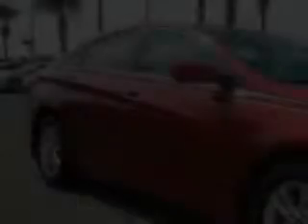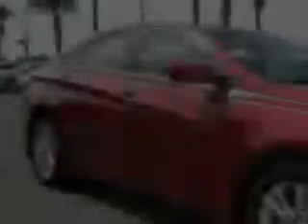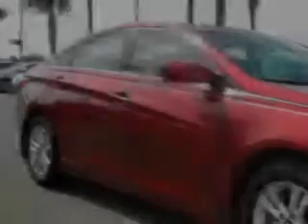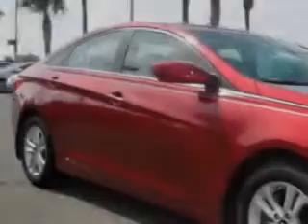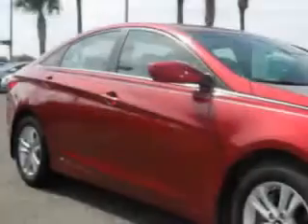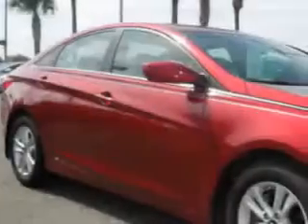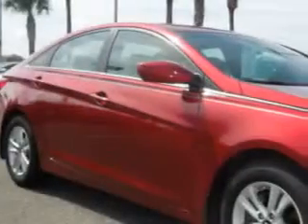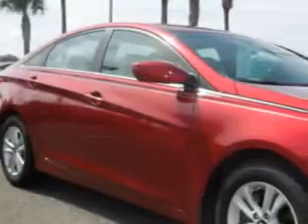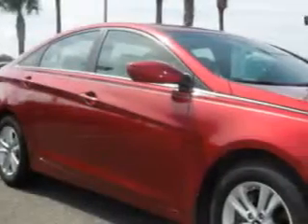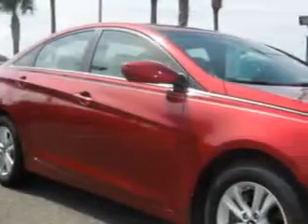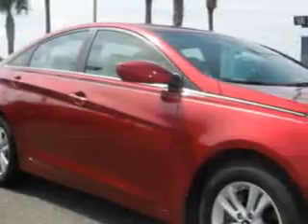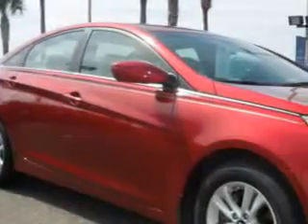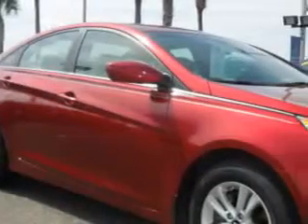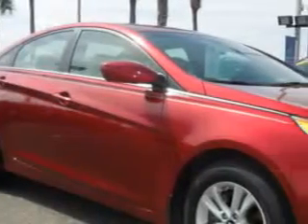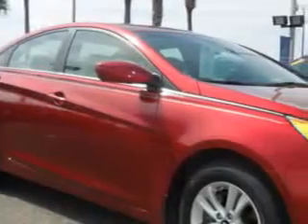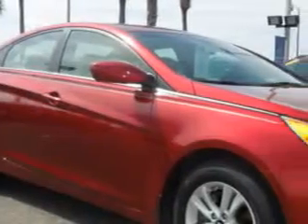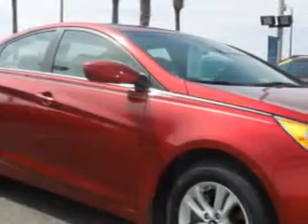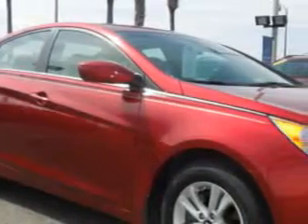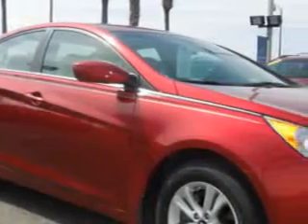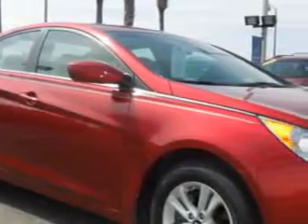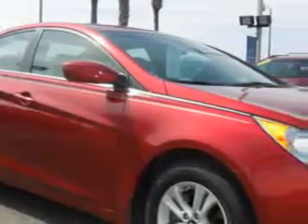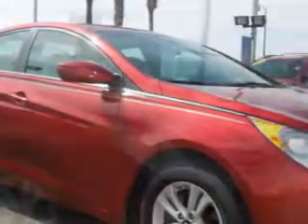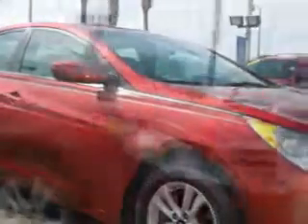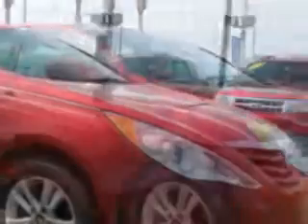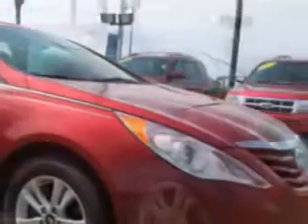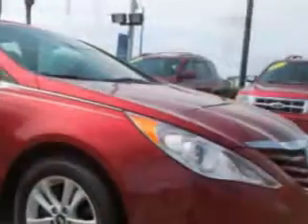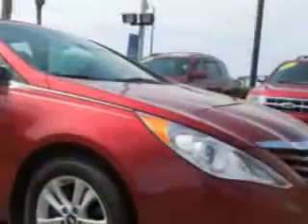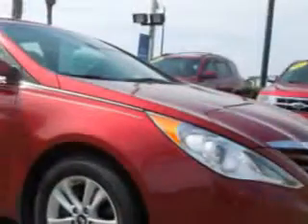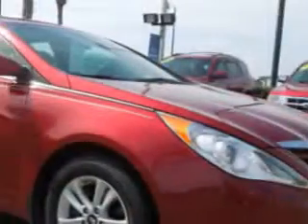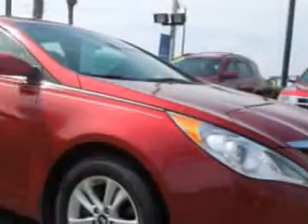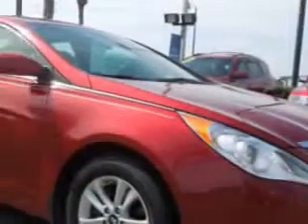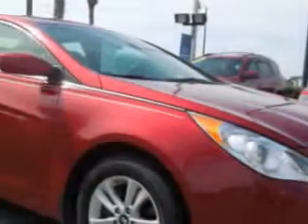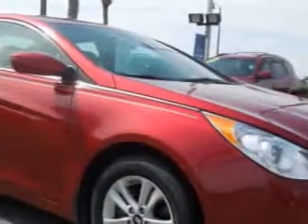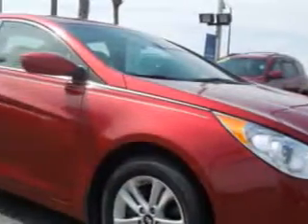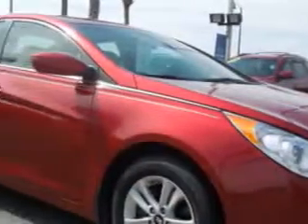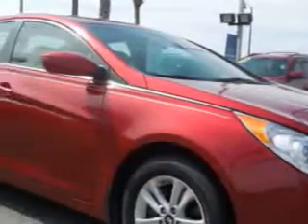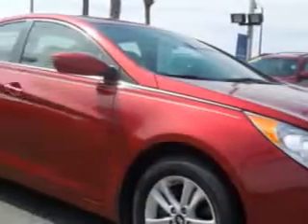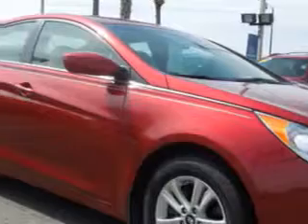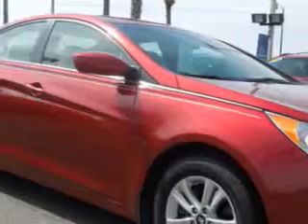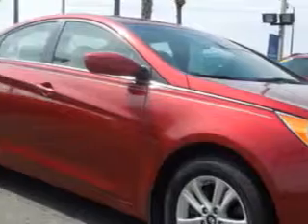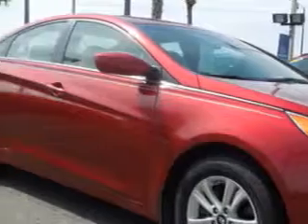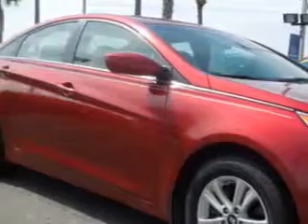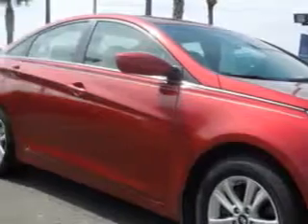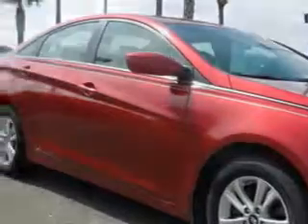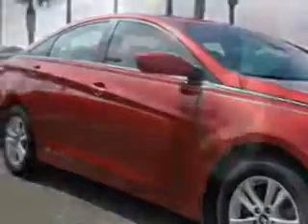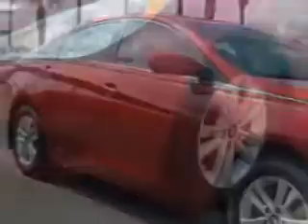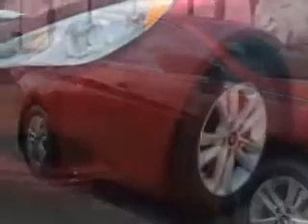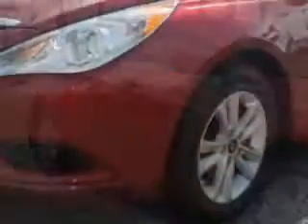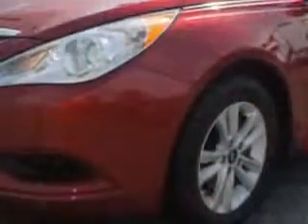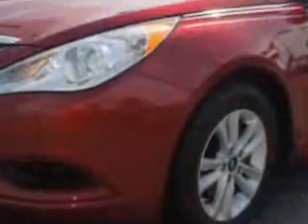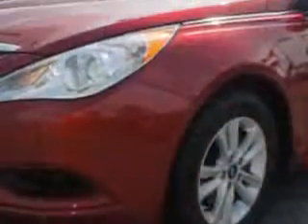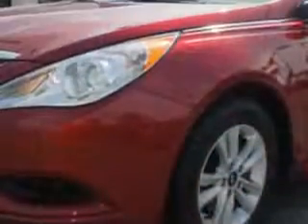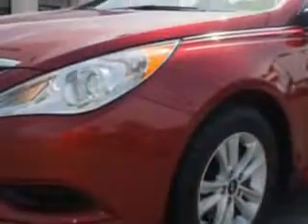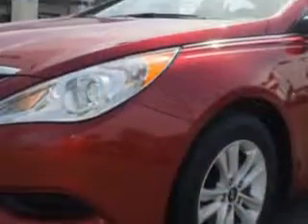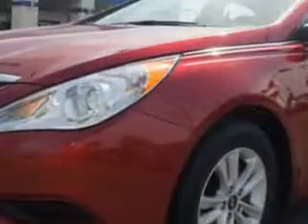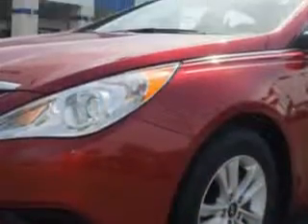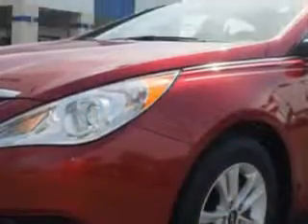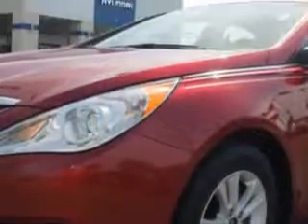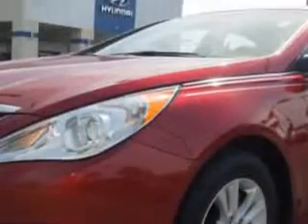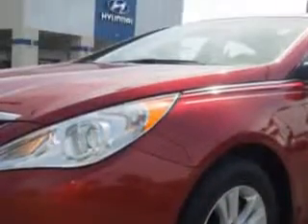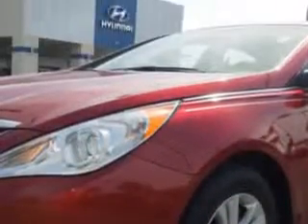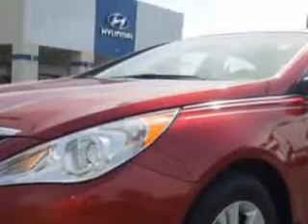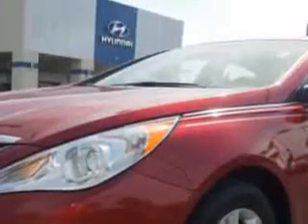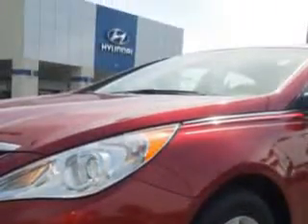Check out this sparkling Ruby 2012 Hyundai Sonata 4-door sedan GLS, equipped with a 4-cylinder engine and an automatic transmission.